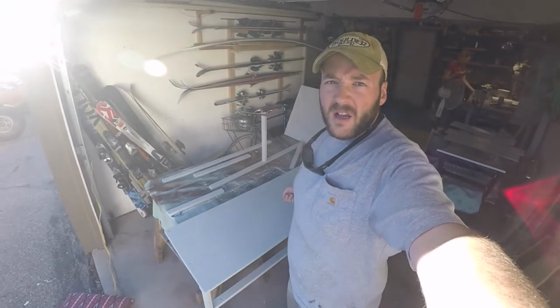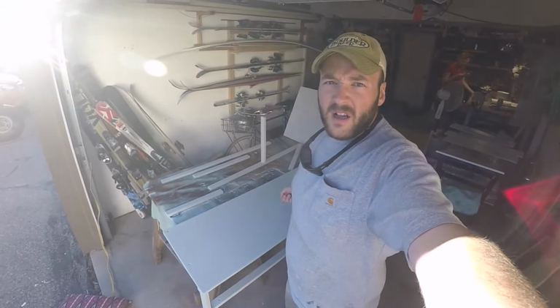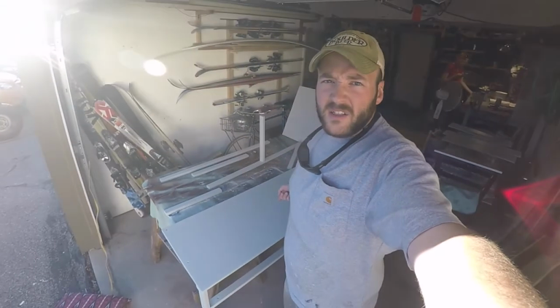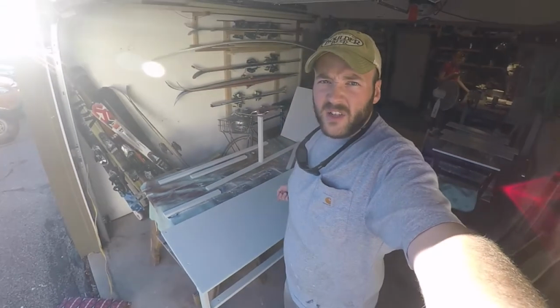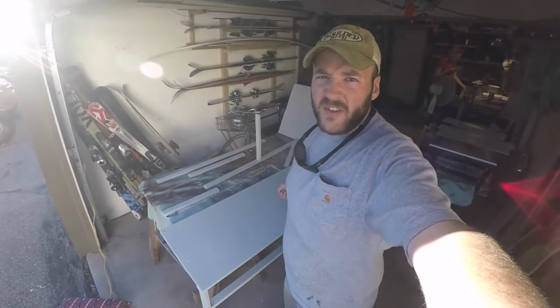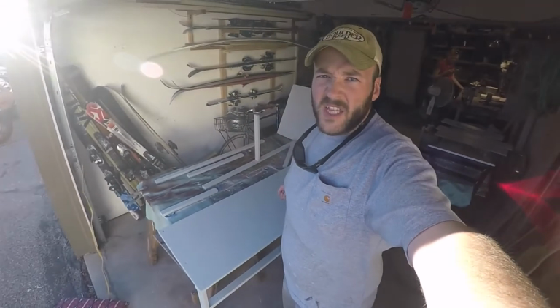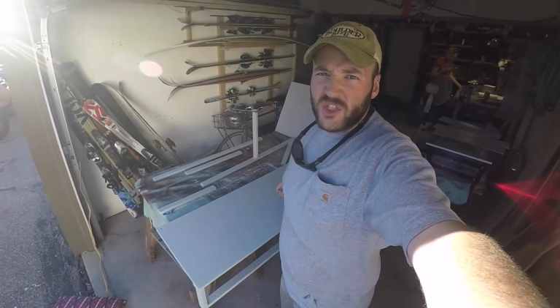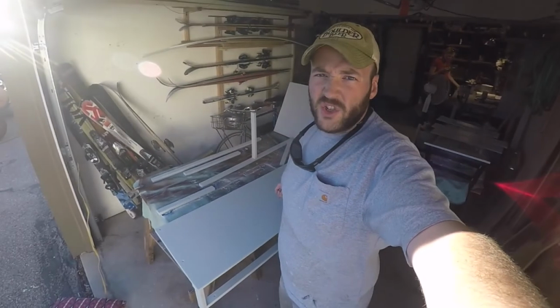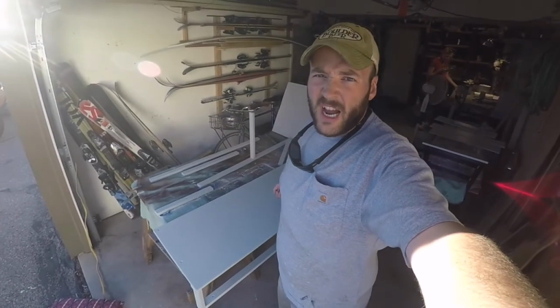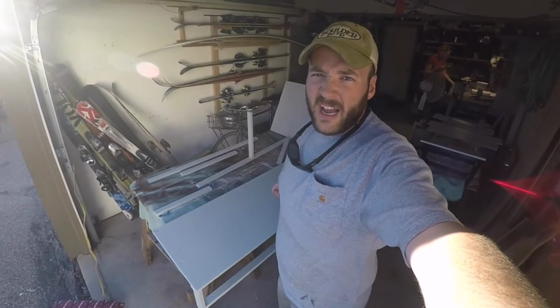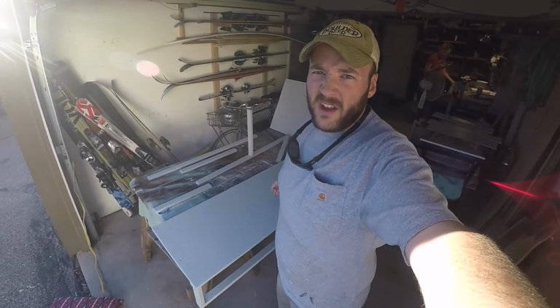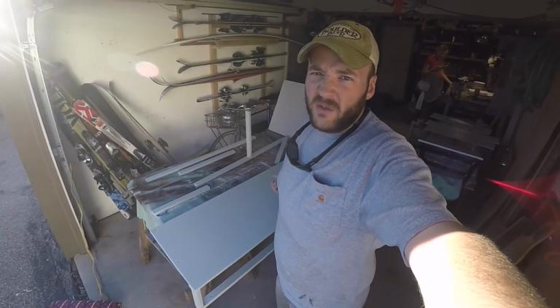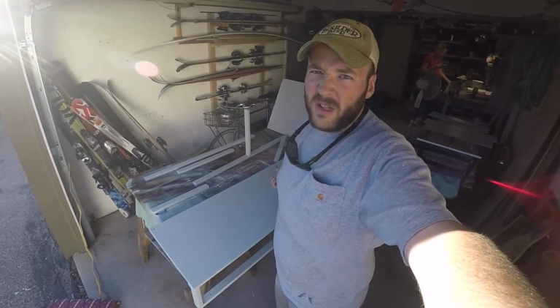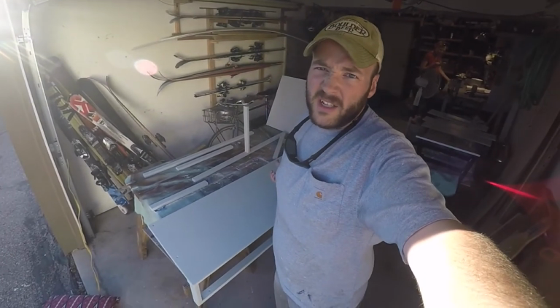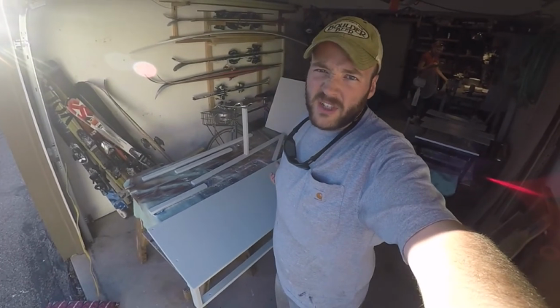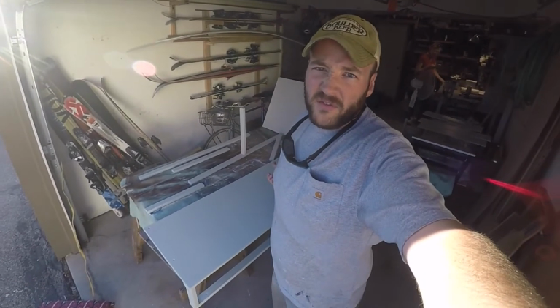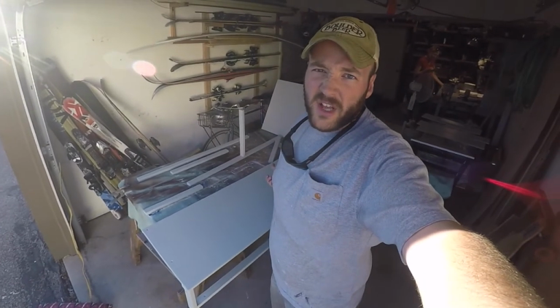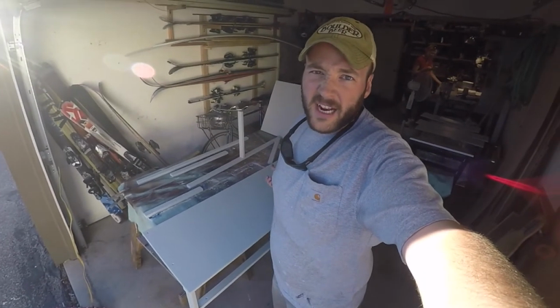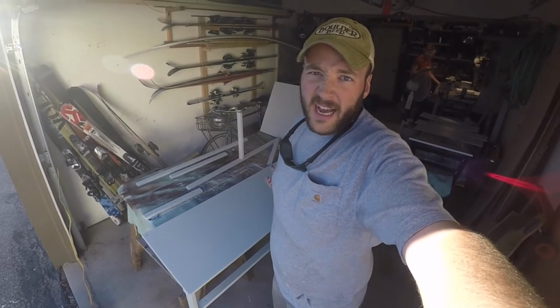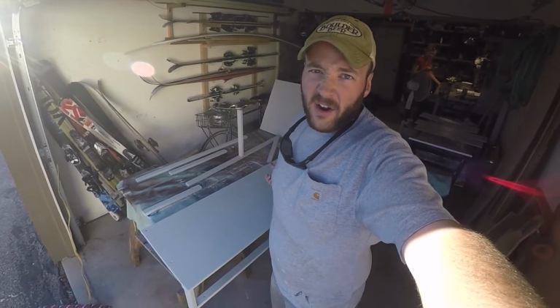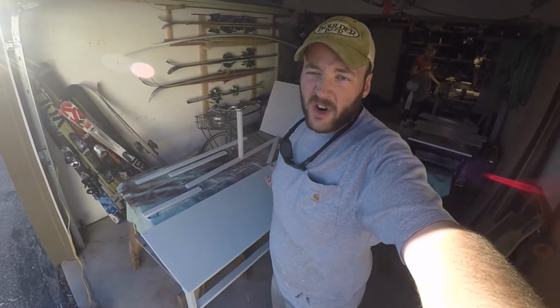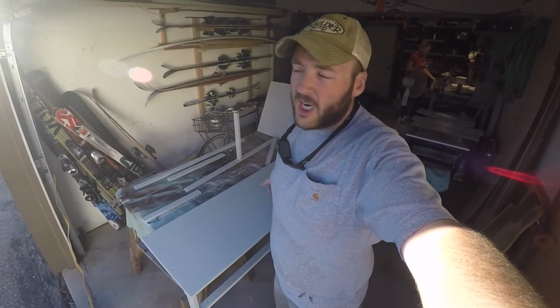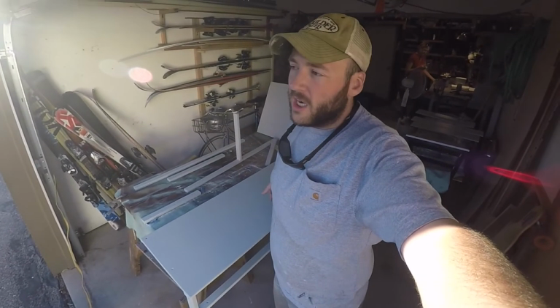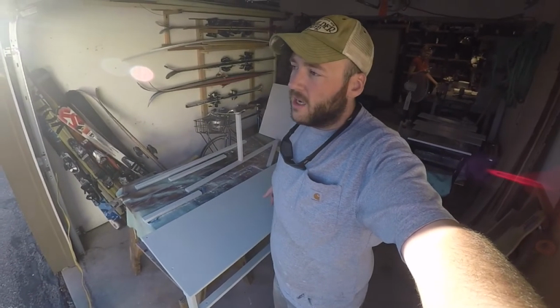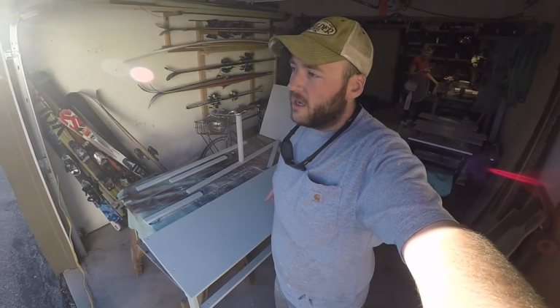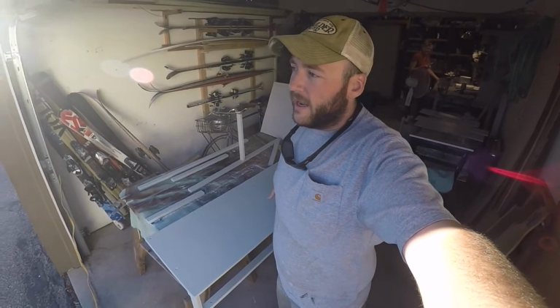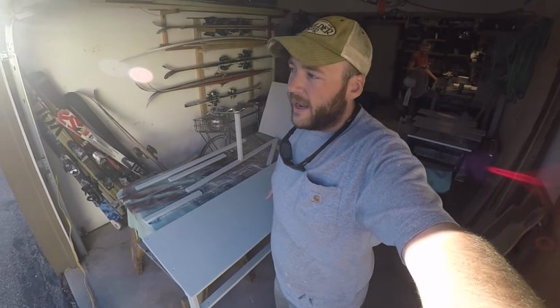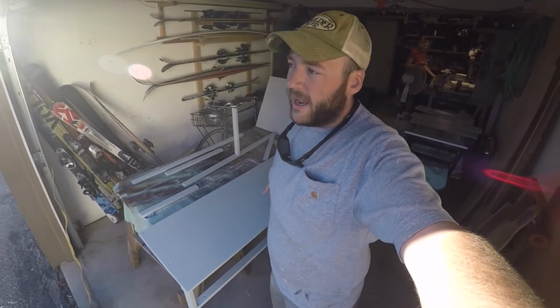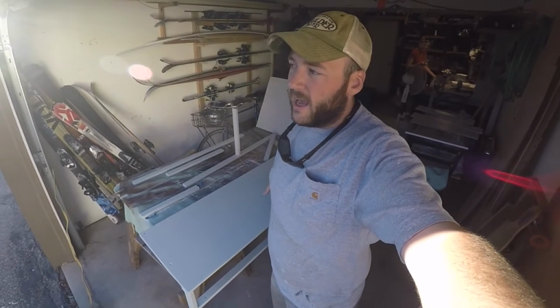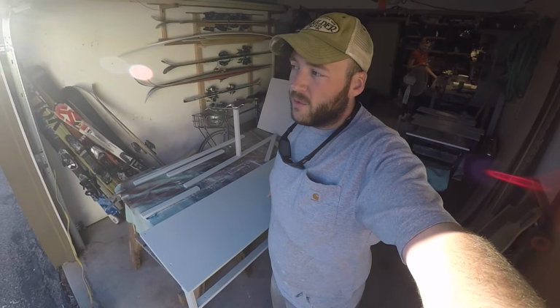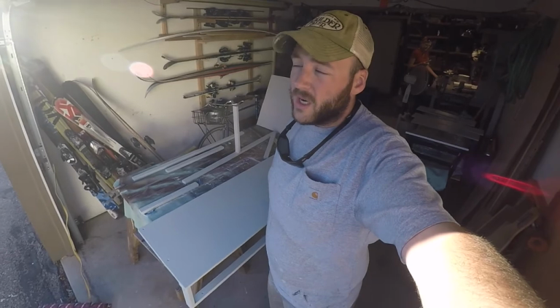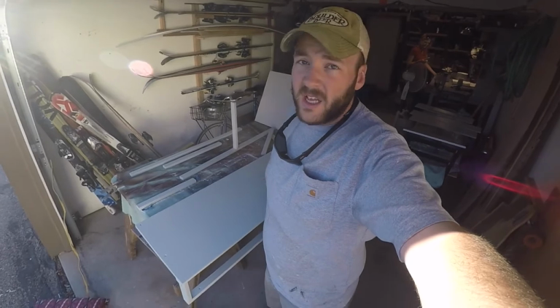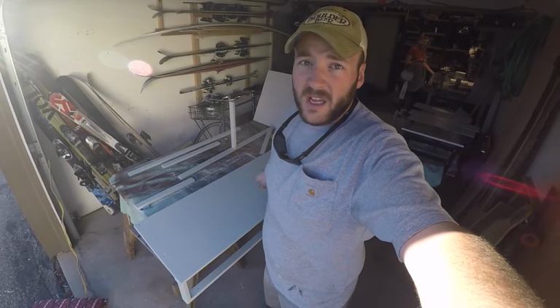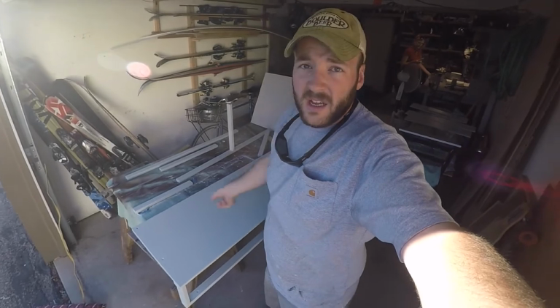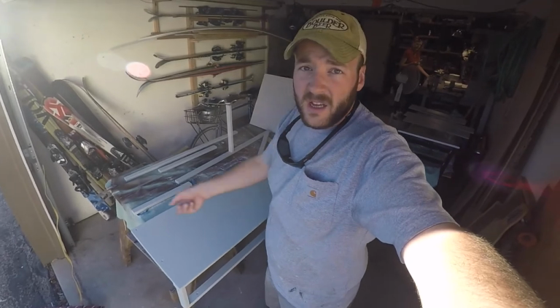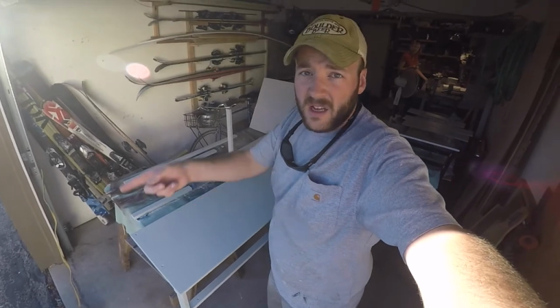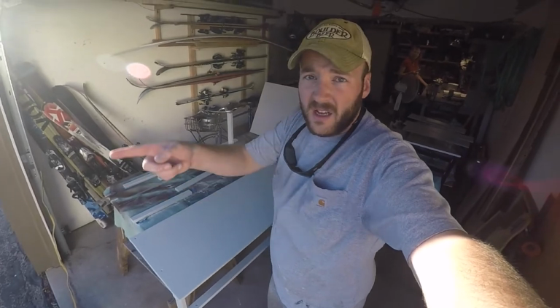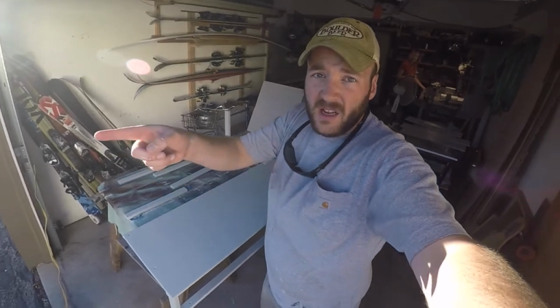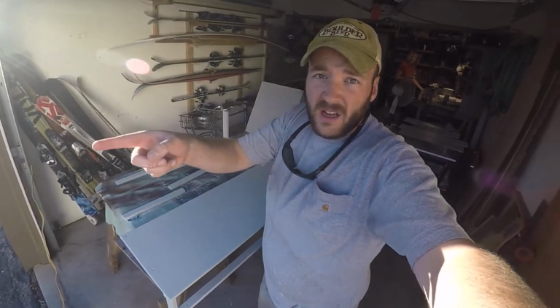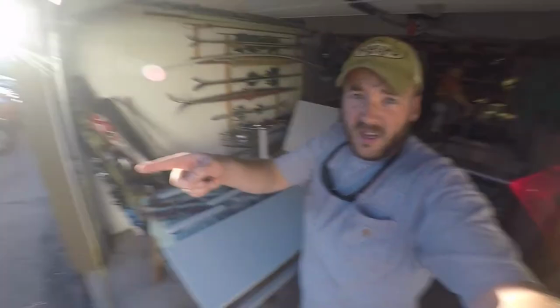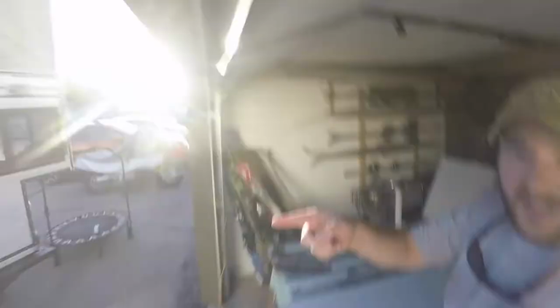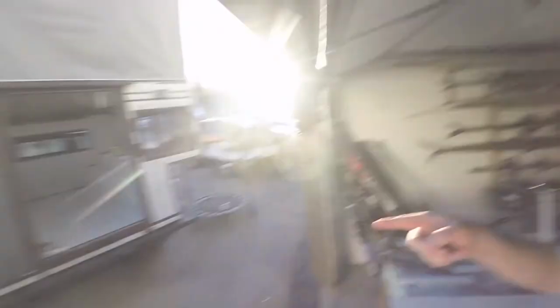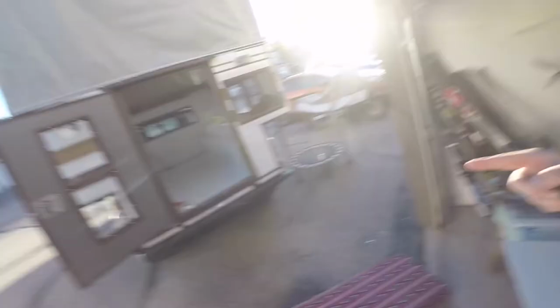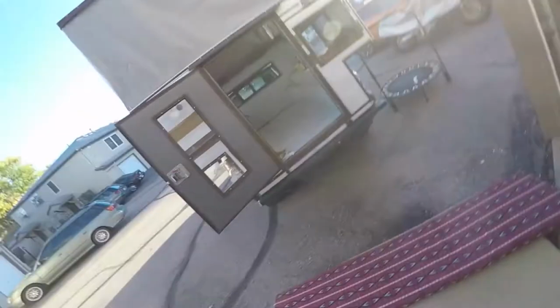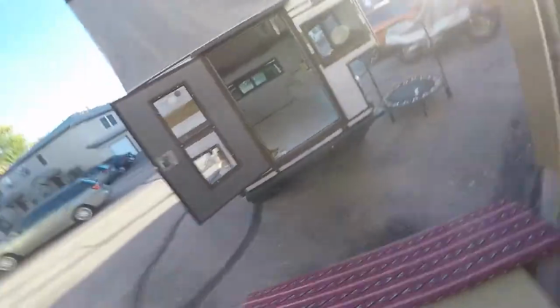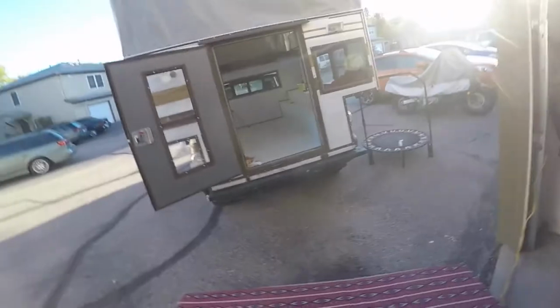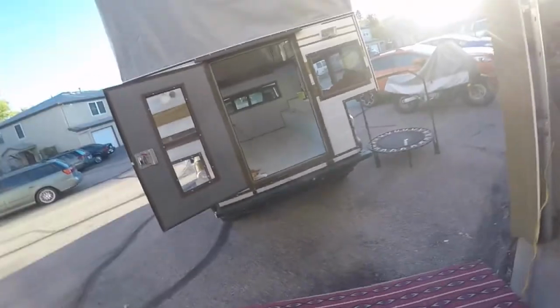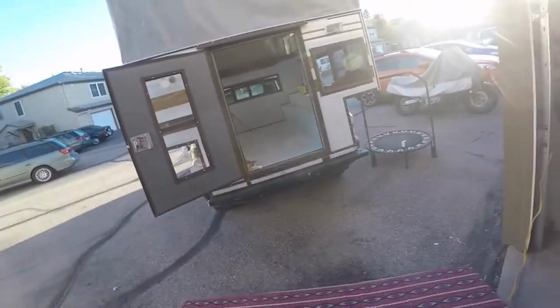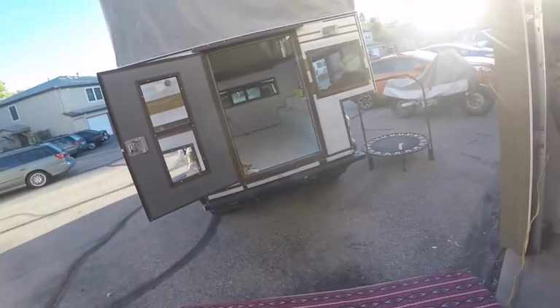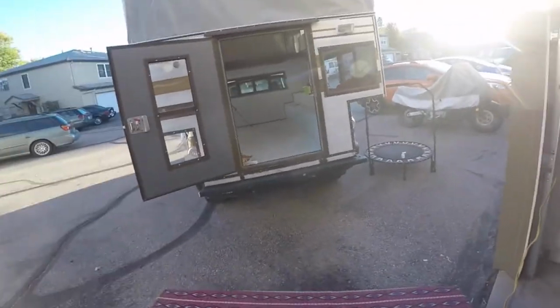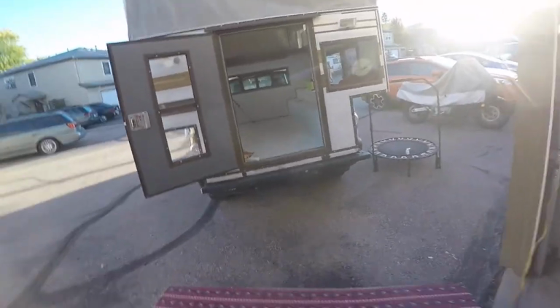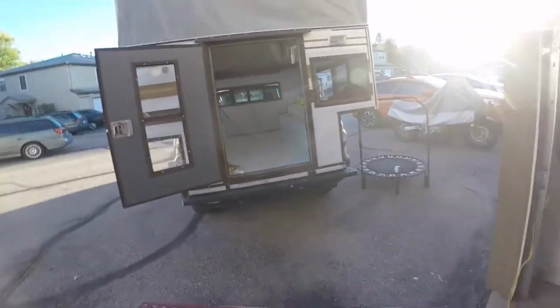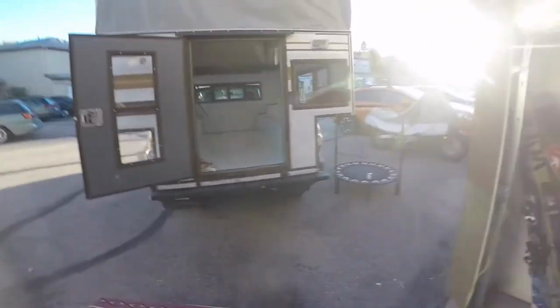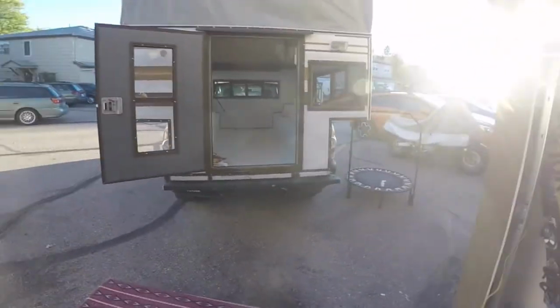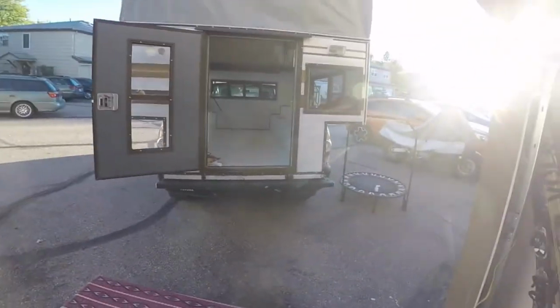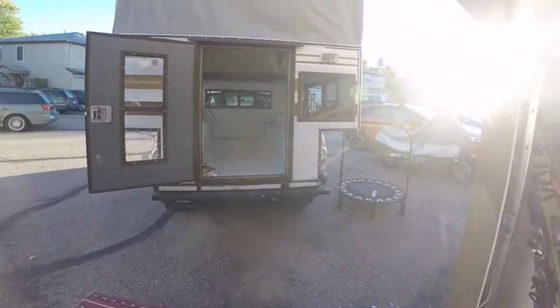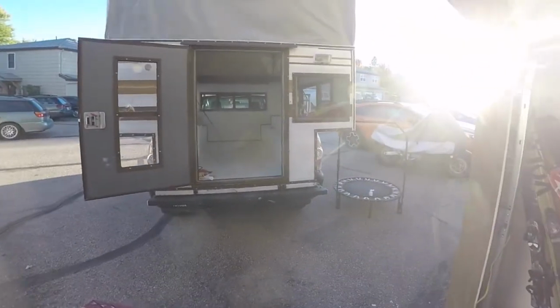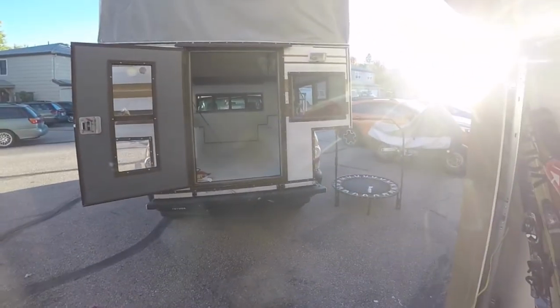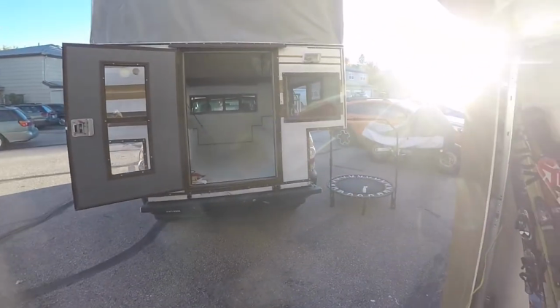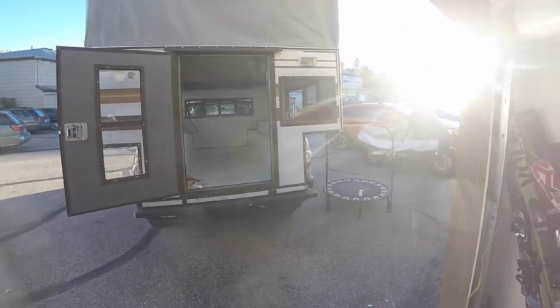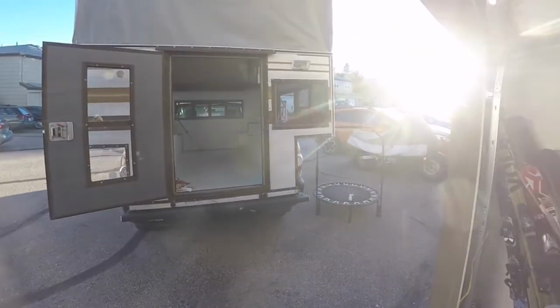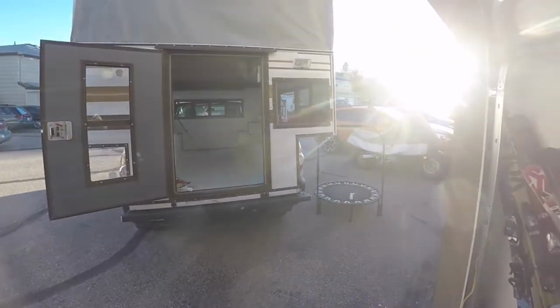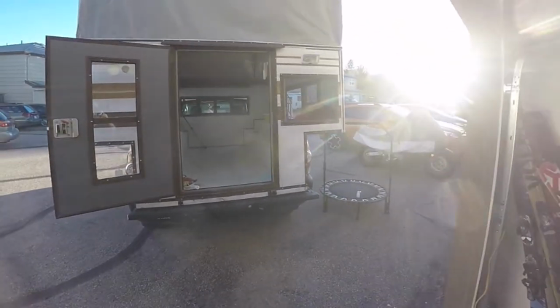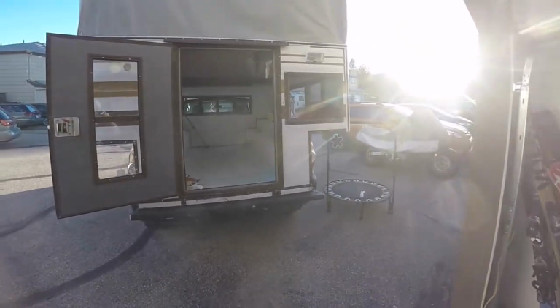Everything's dry. We'll let it dry for like an hour and we're gonna install it in the camper all in one day.